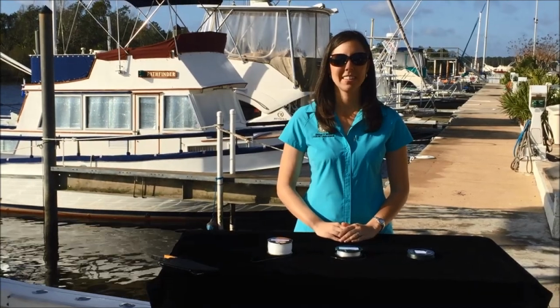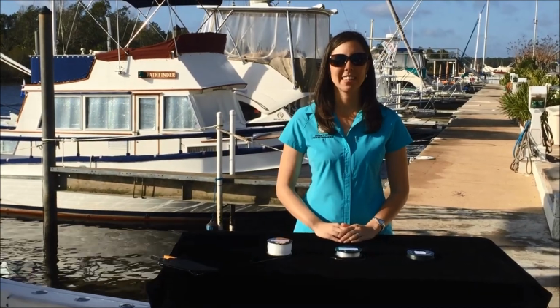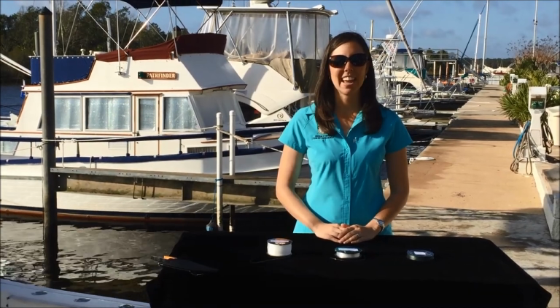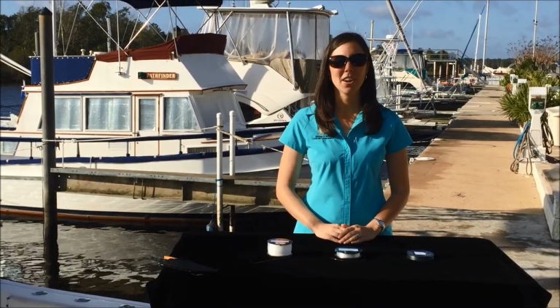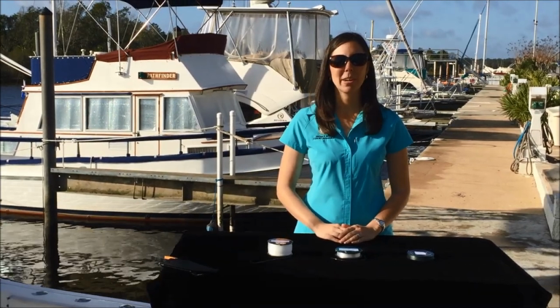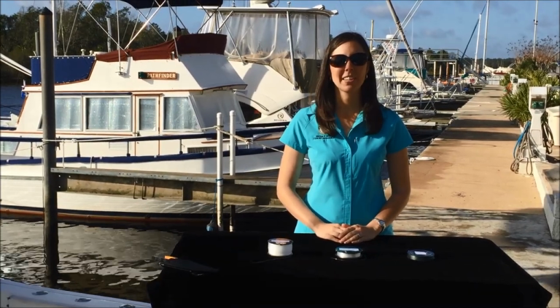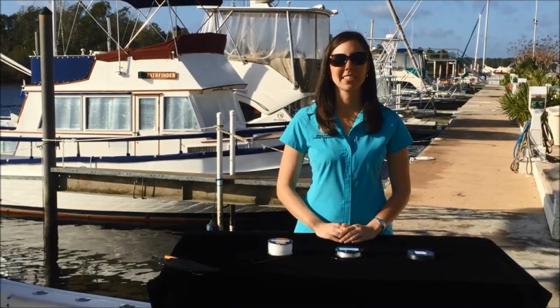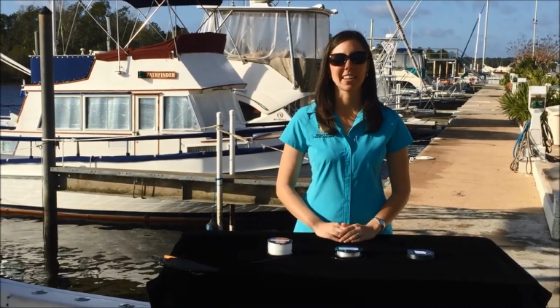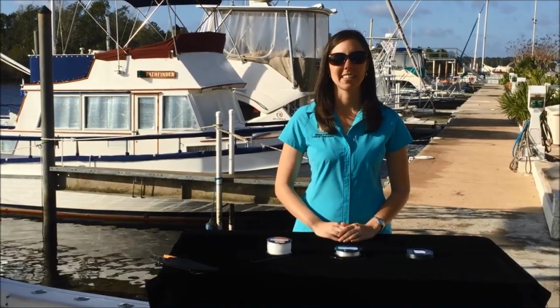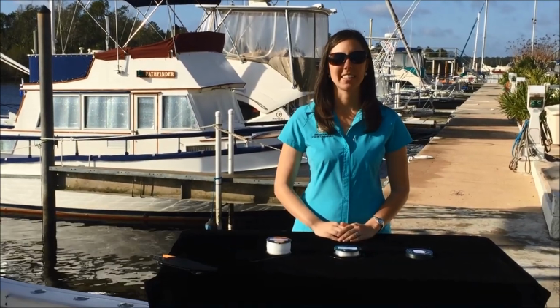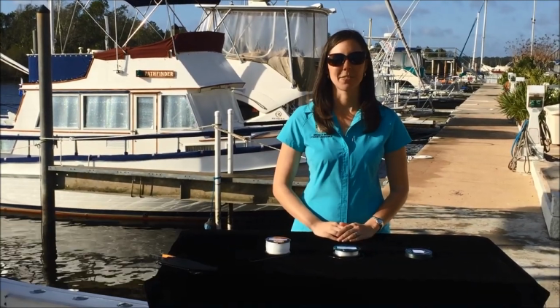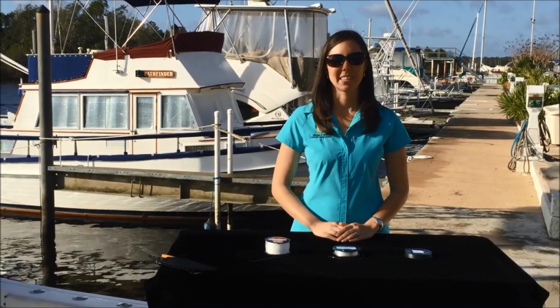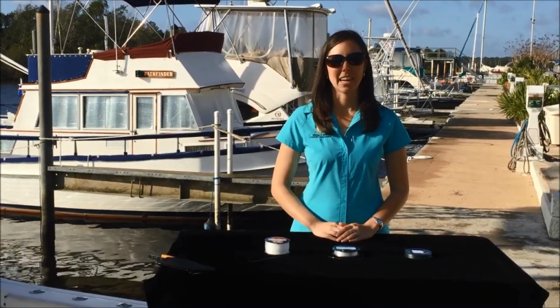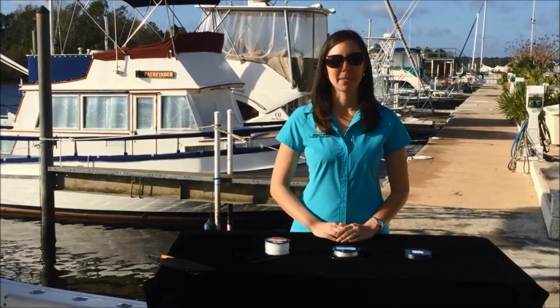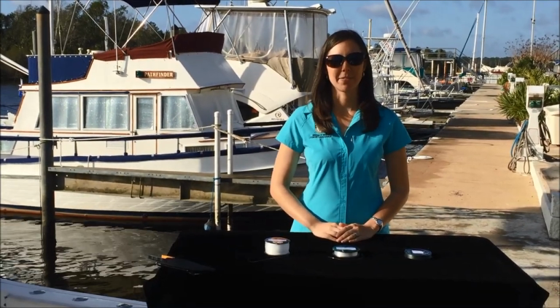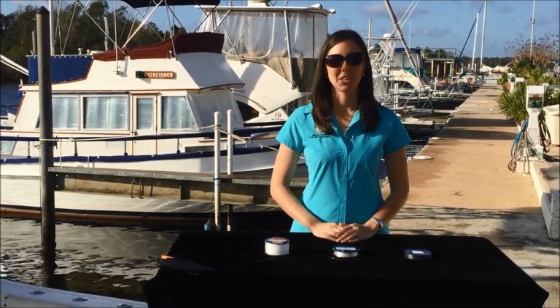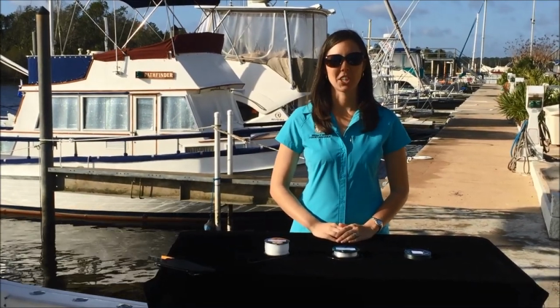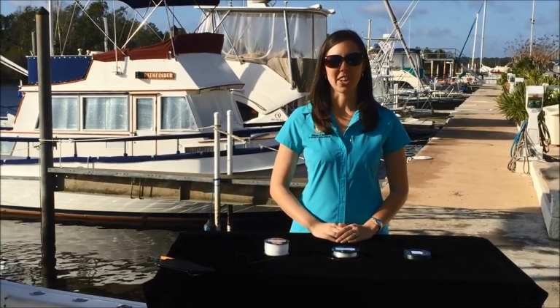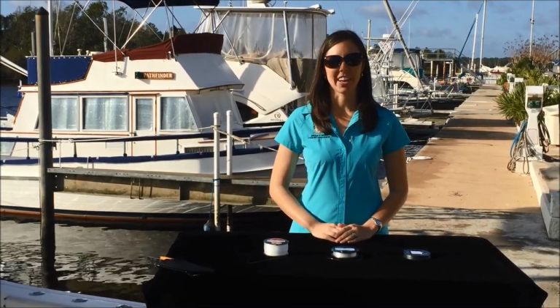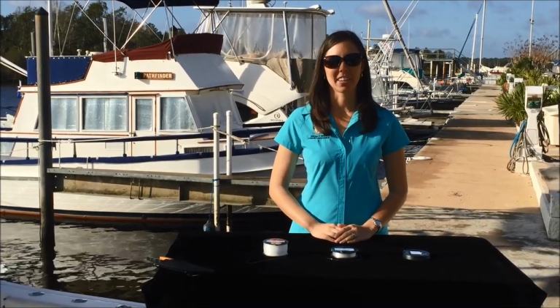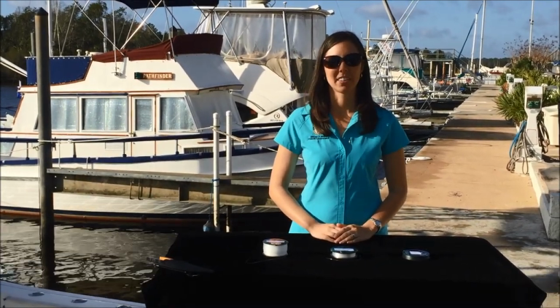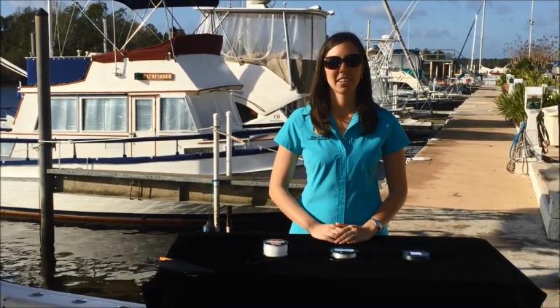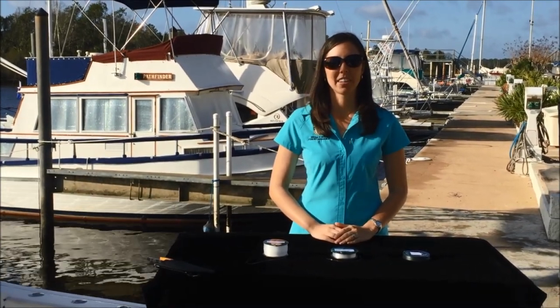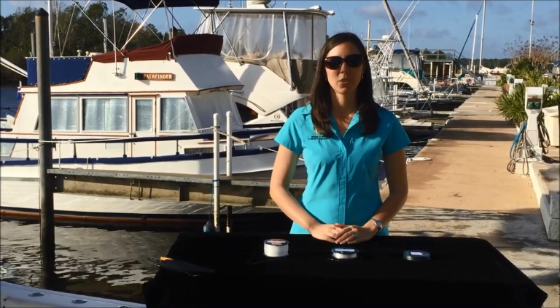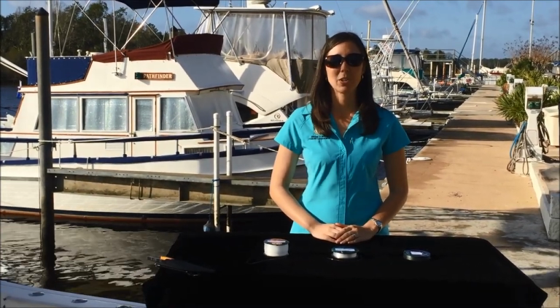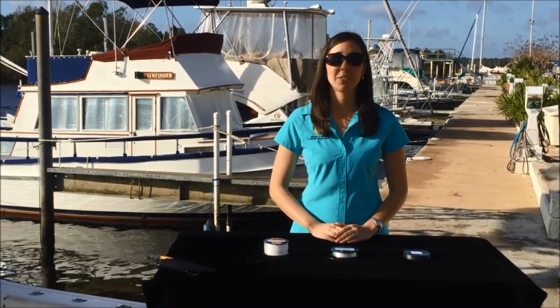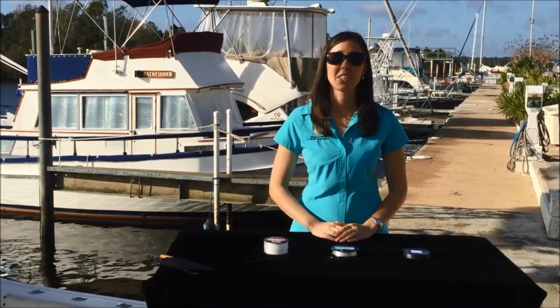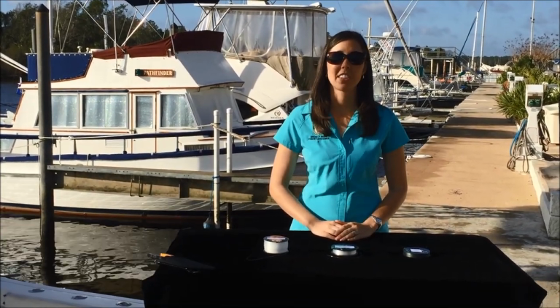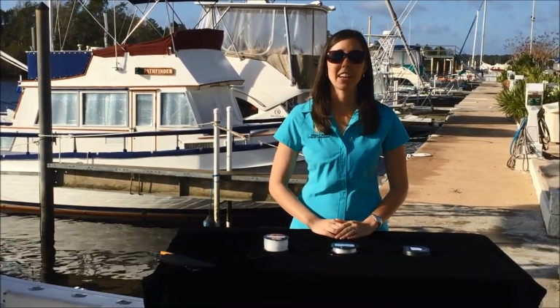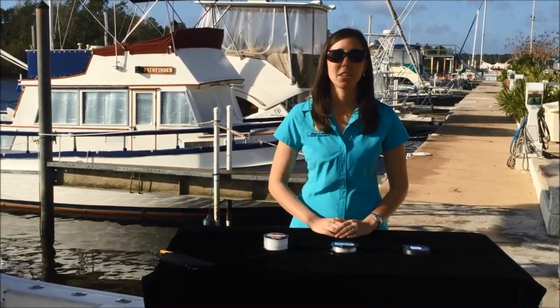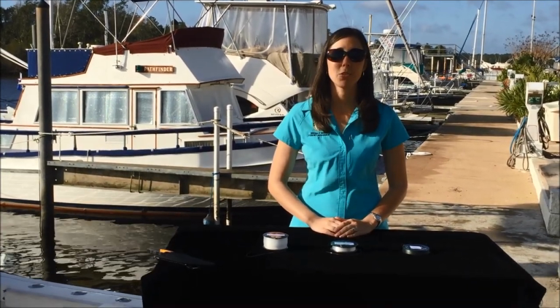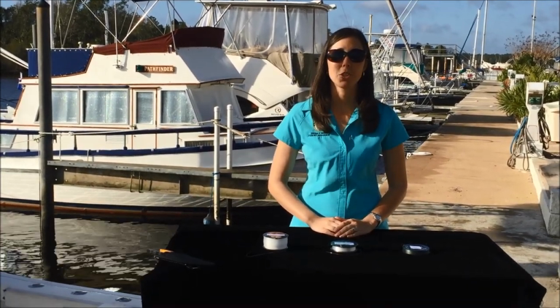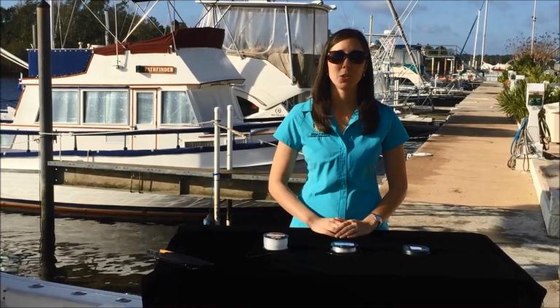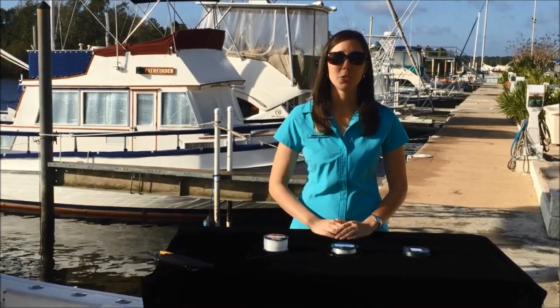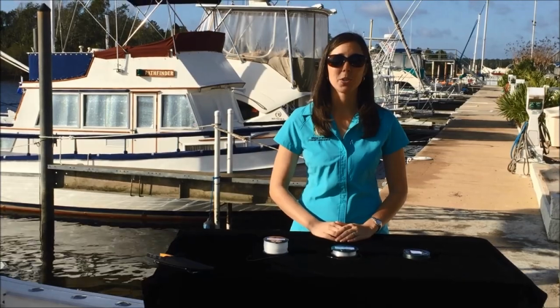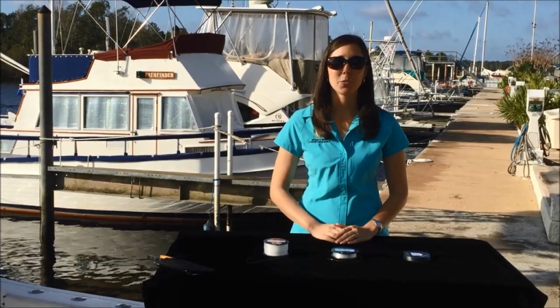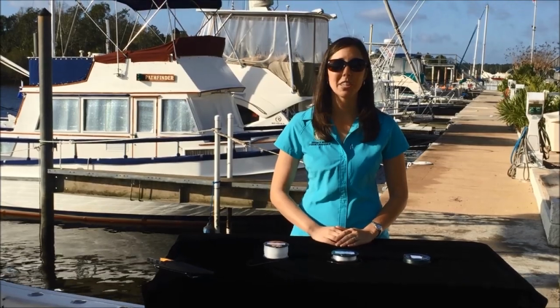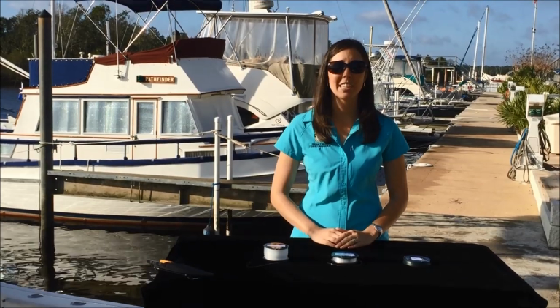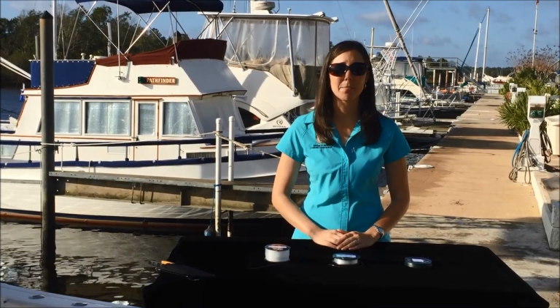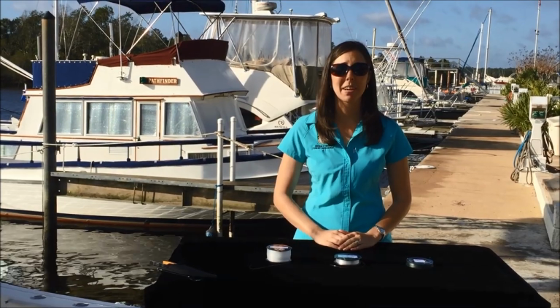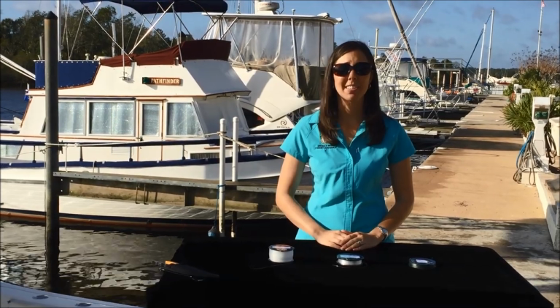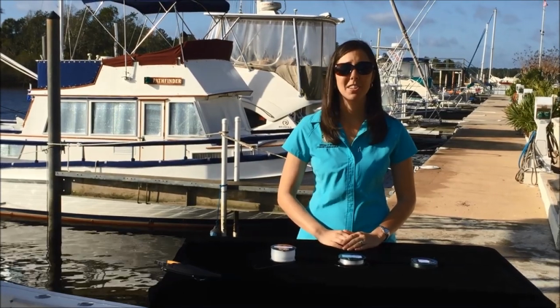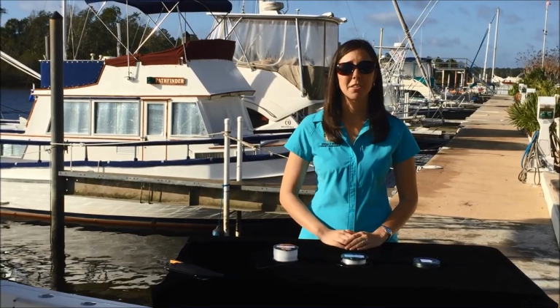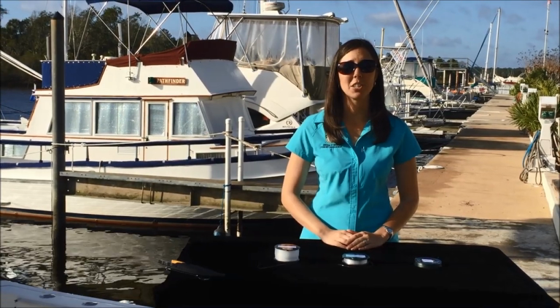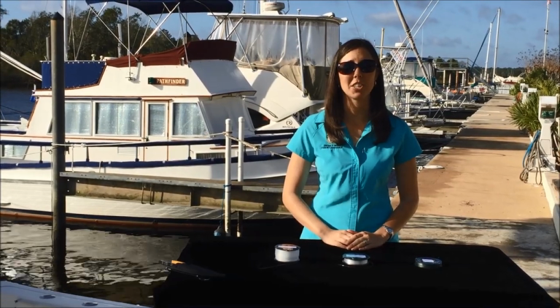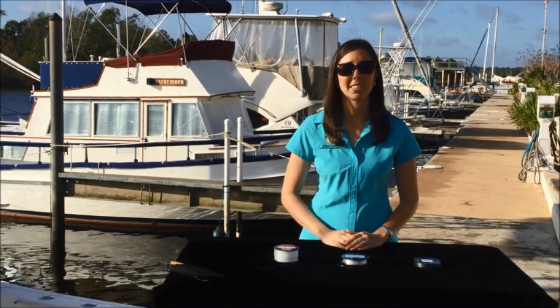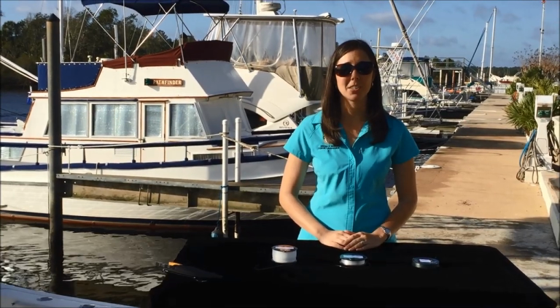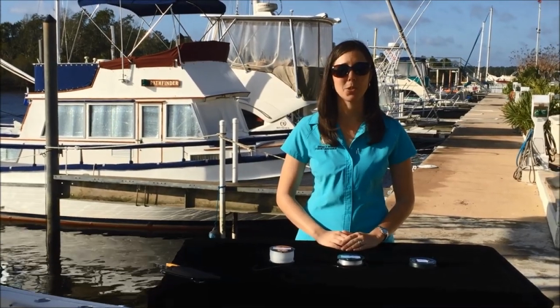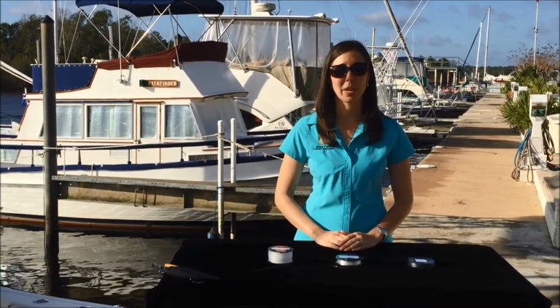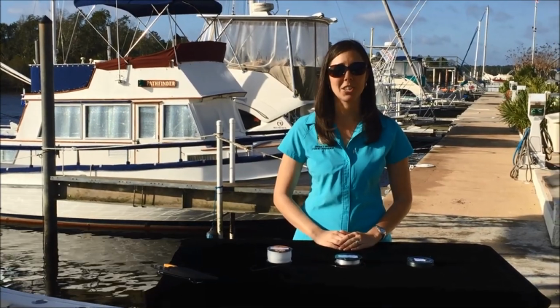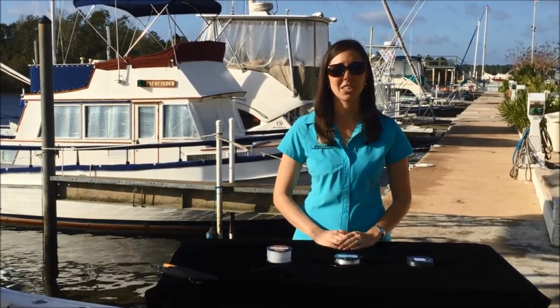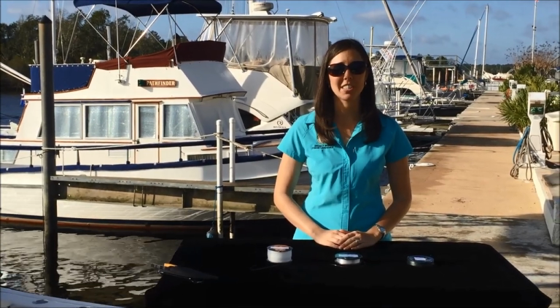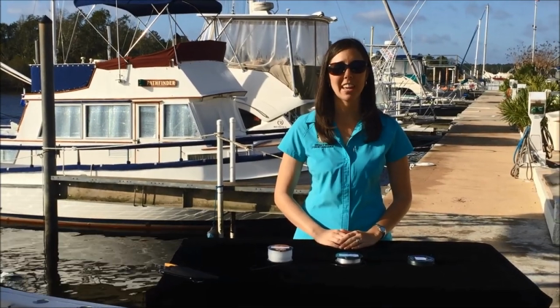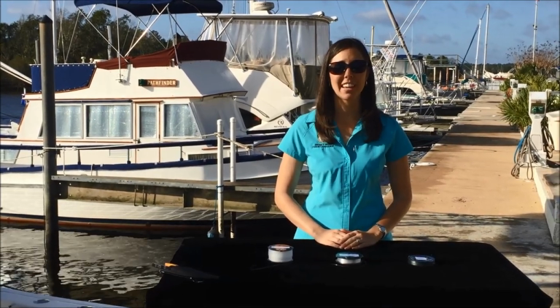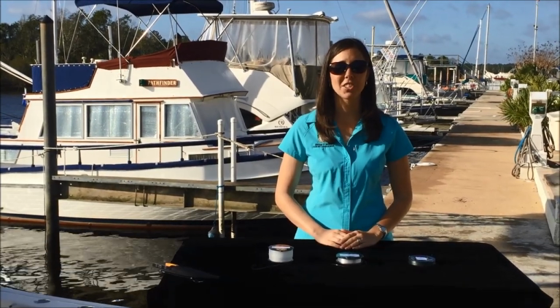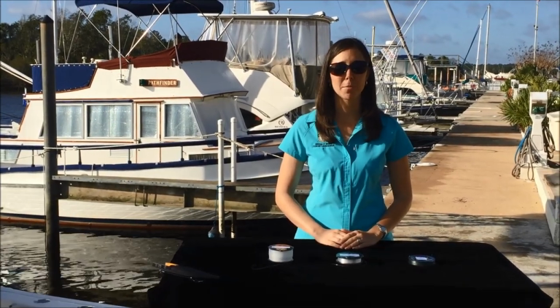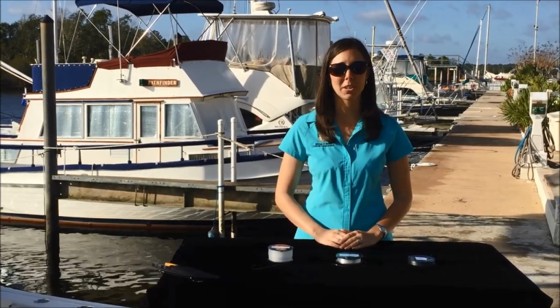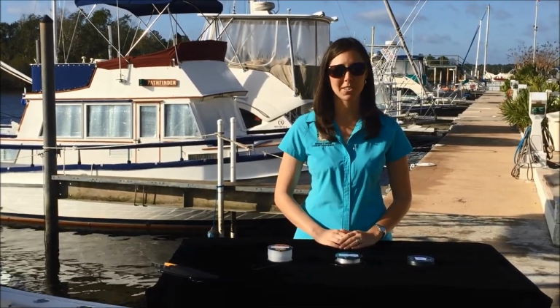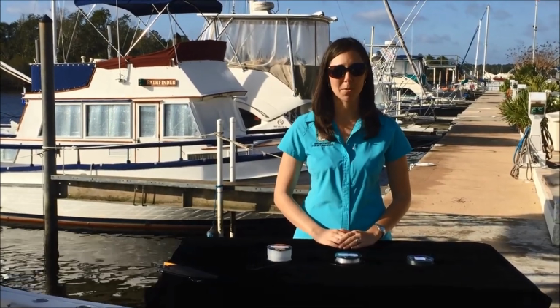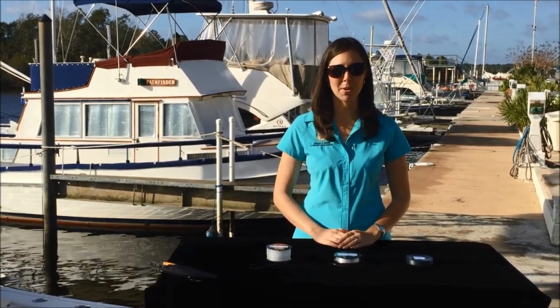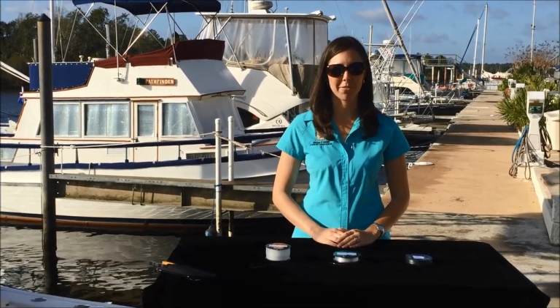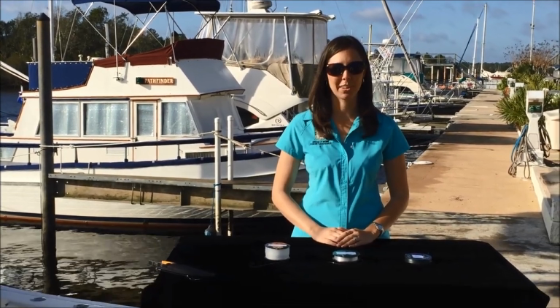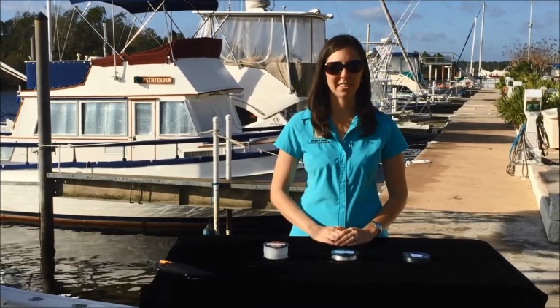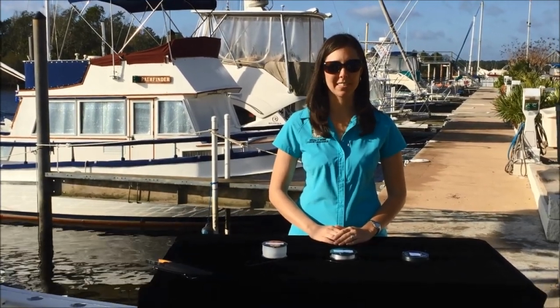Today we are discussing different types of fishing line. Which fishing line you choose really depends on your fishing situation and your personal preference.